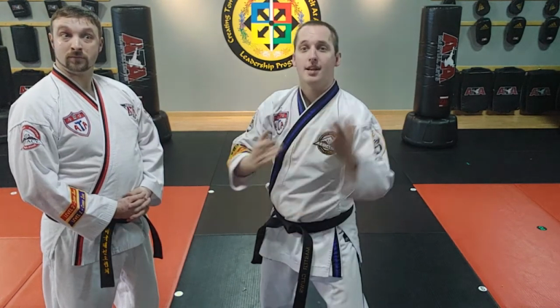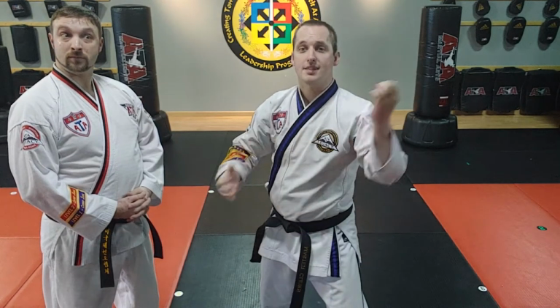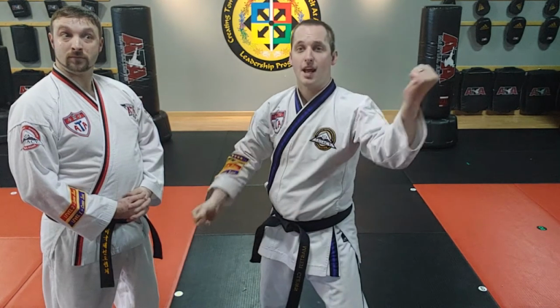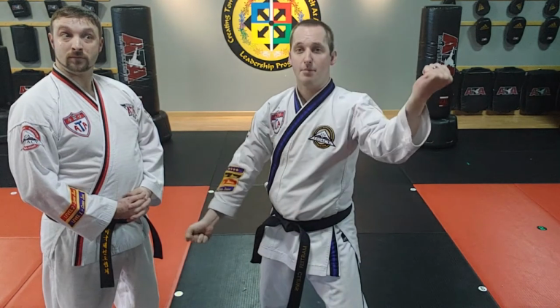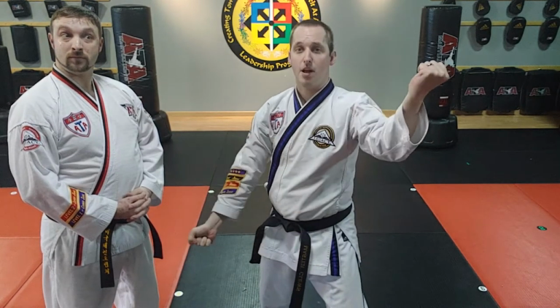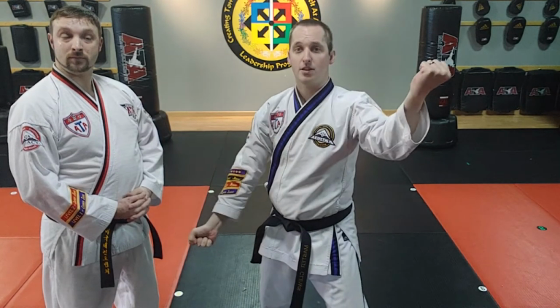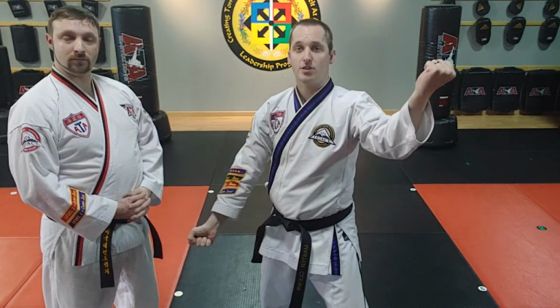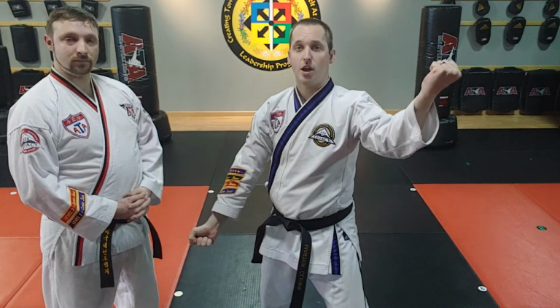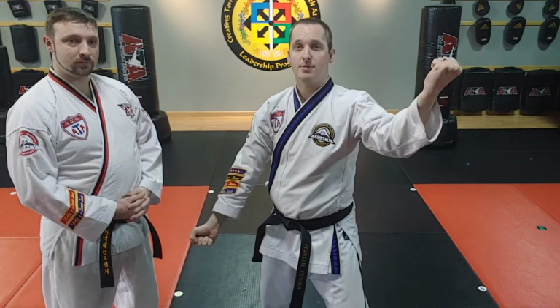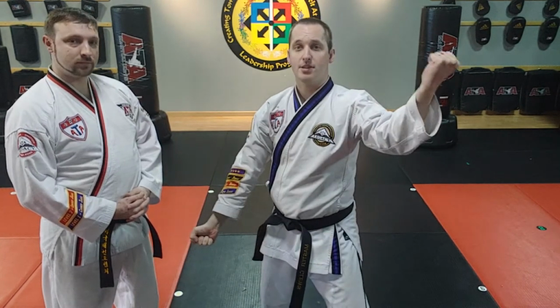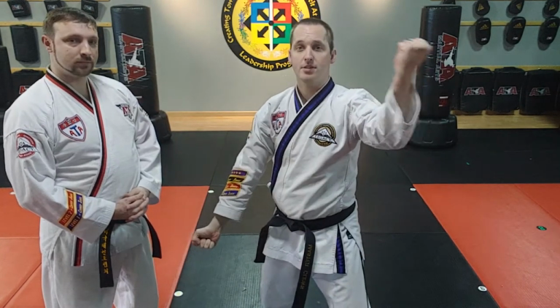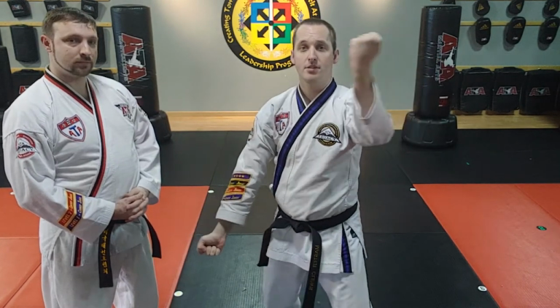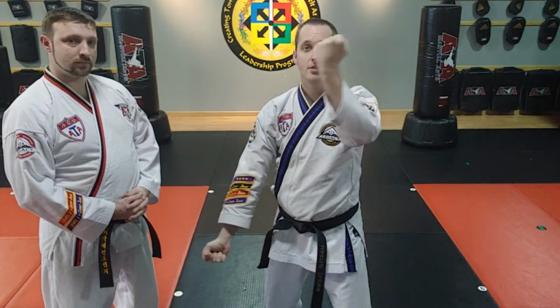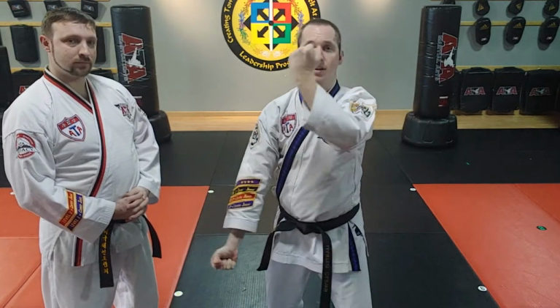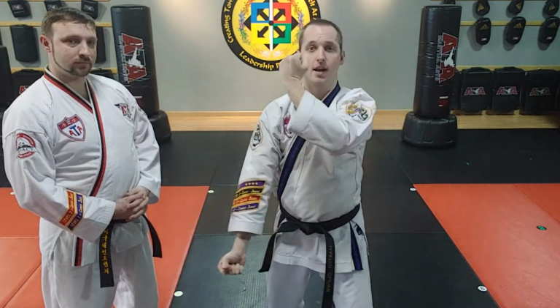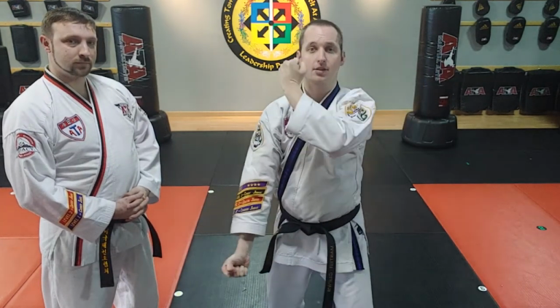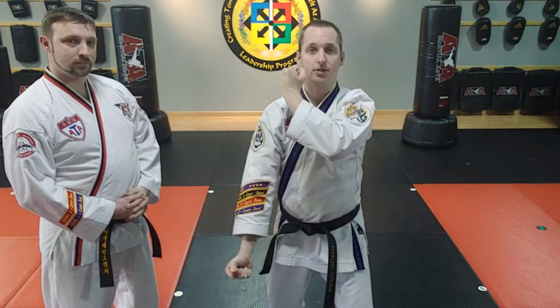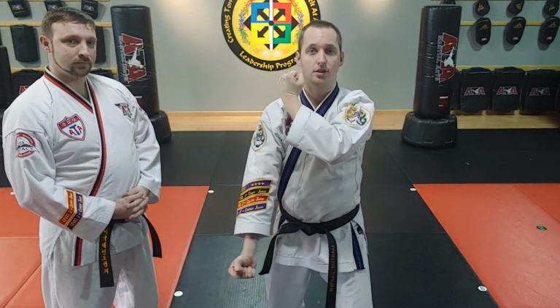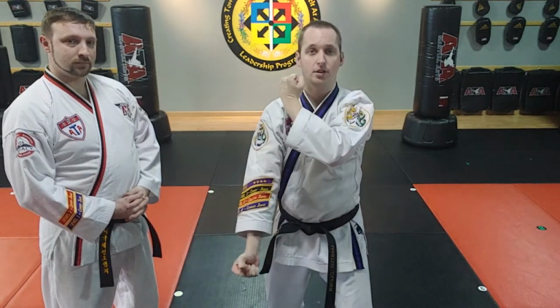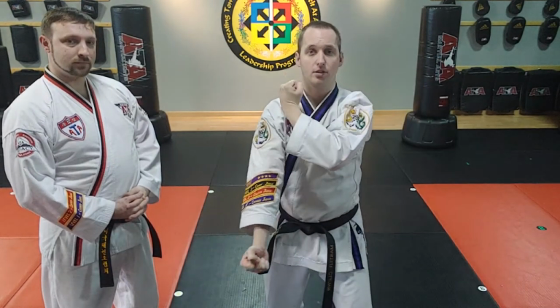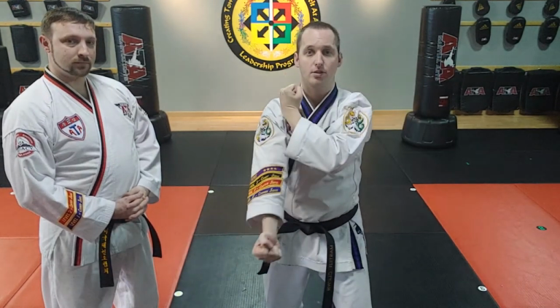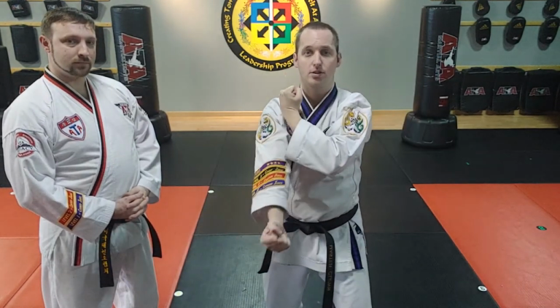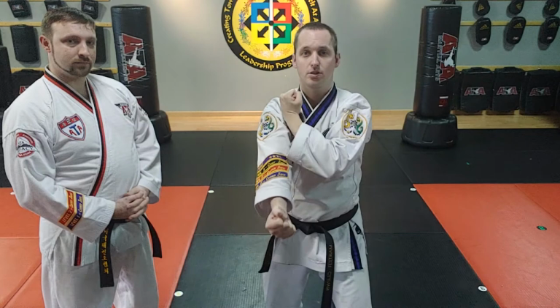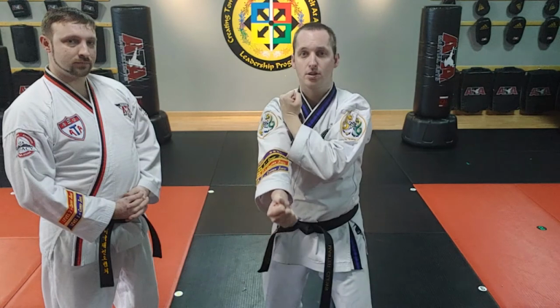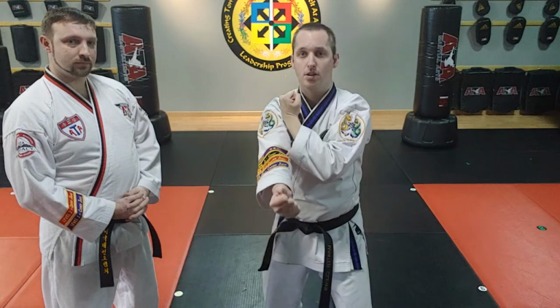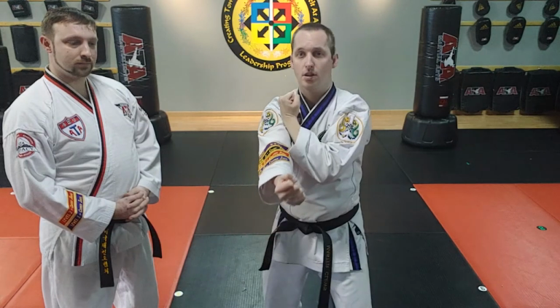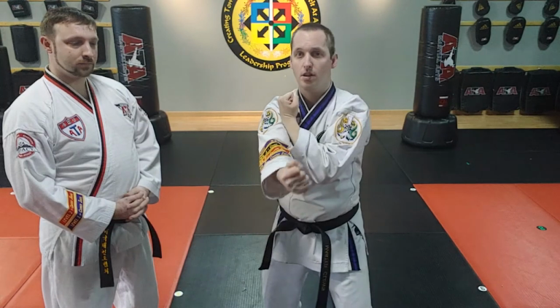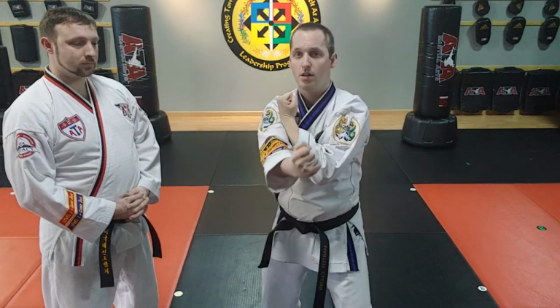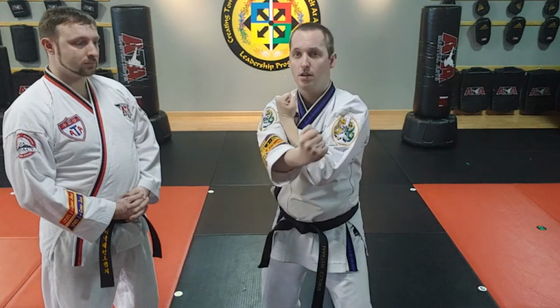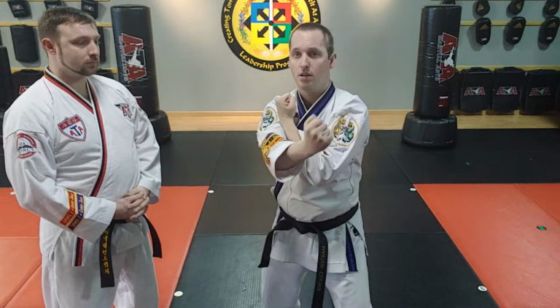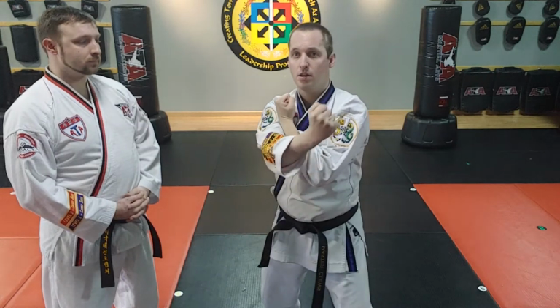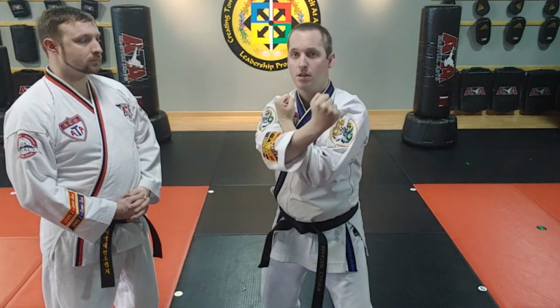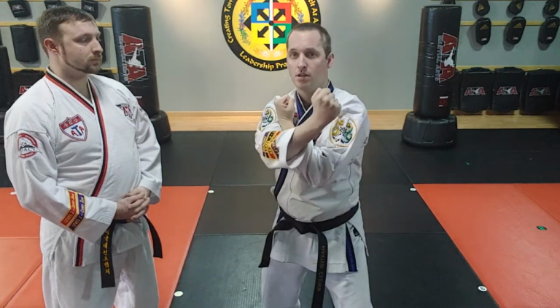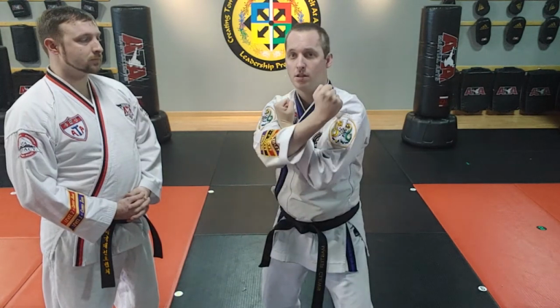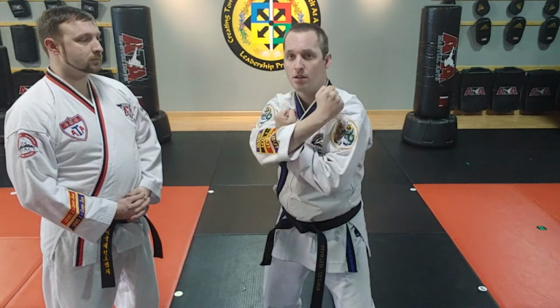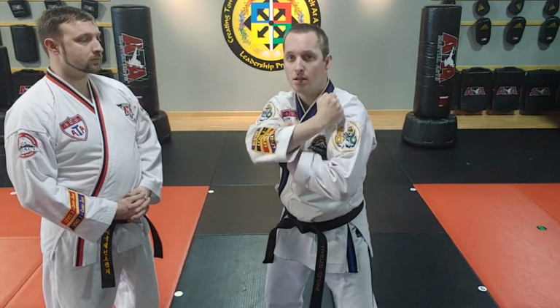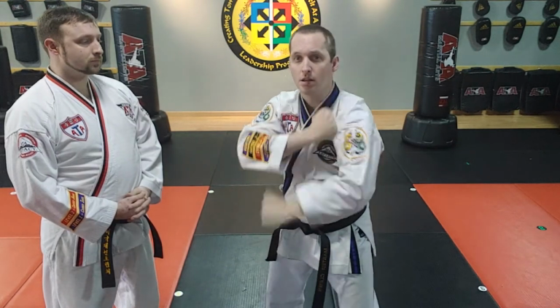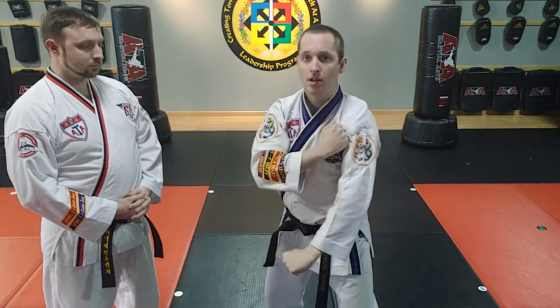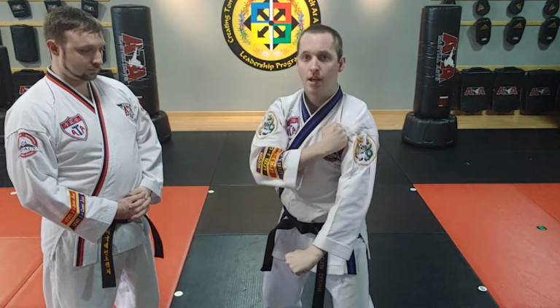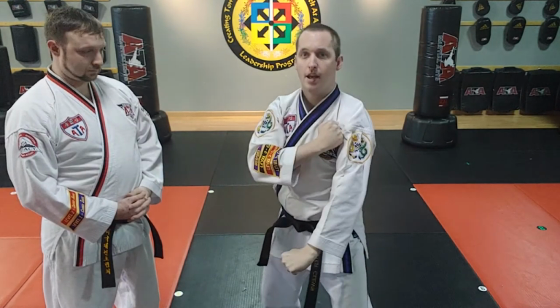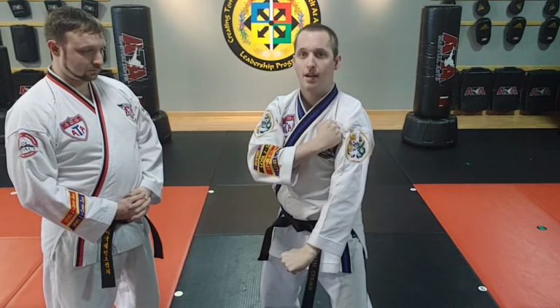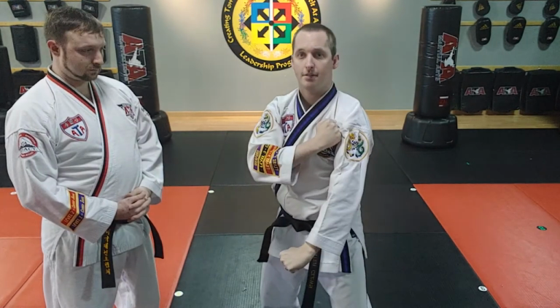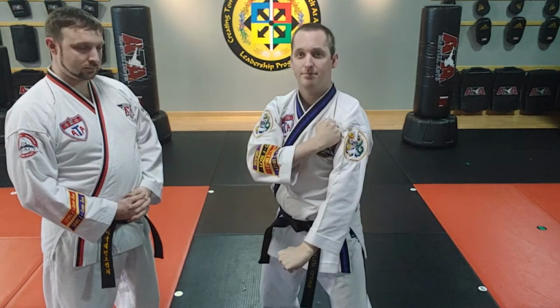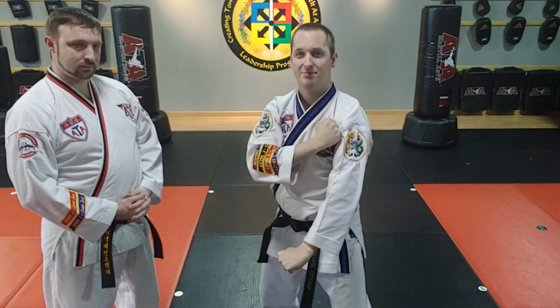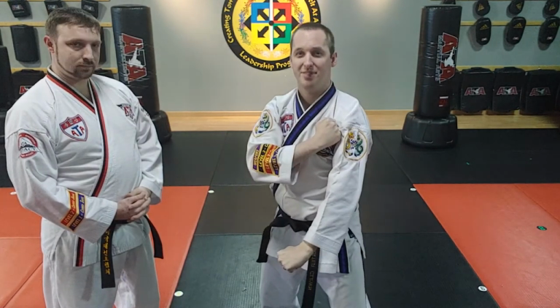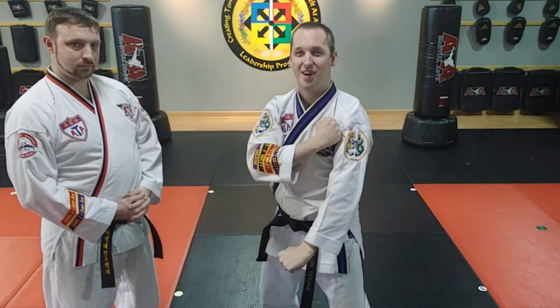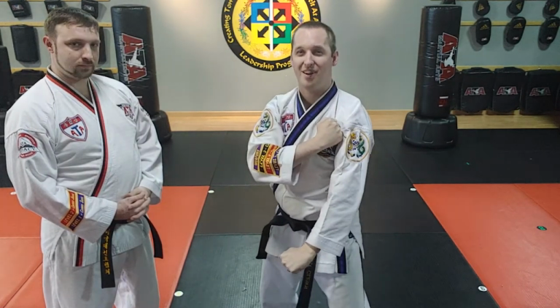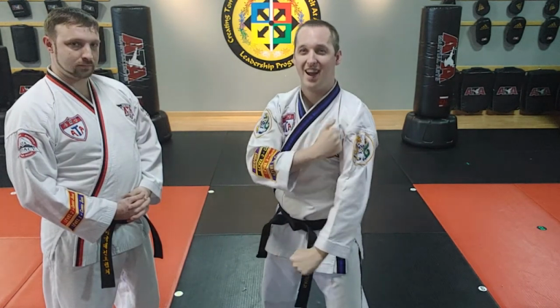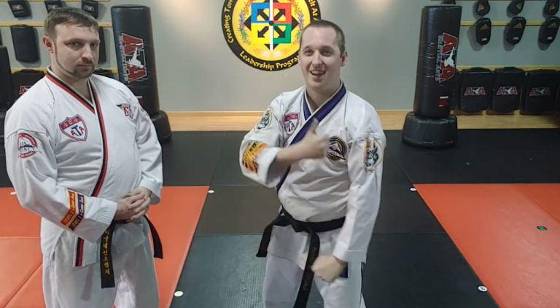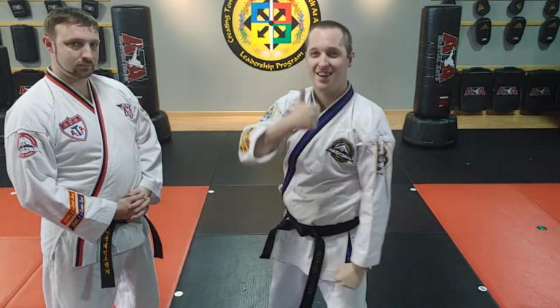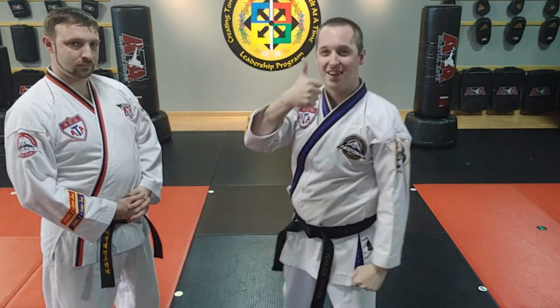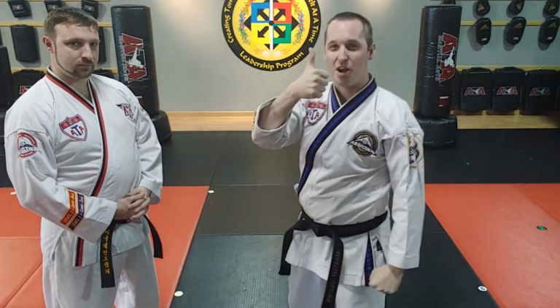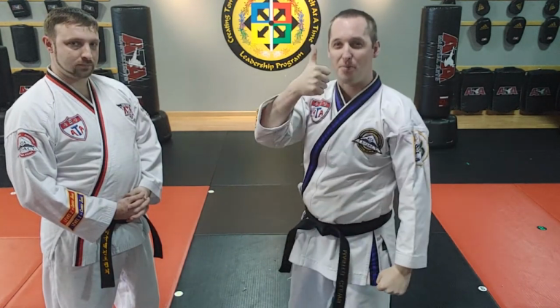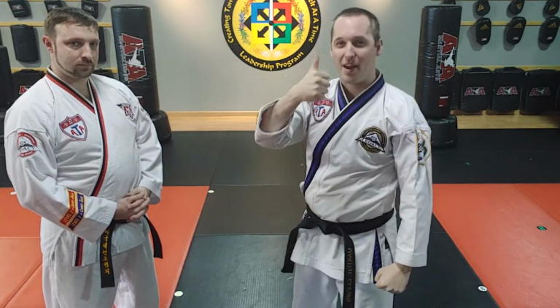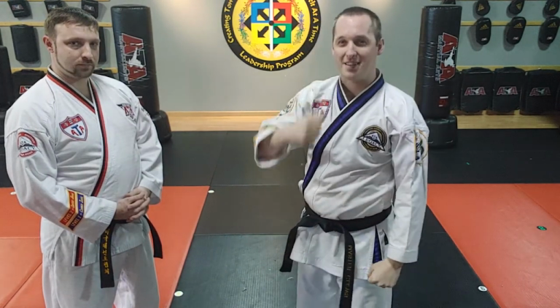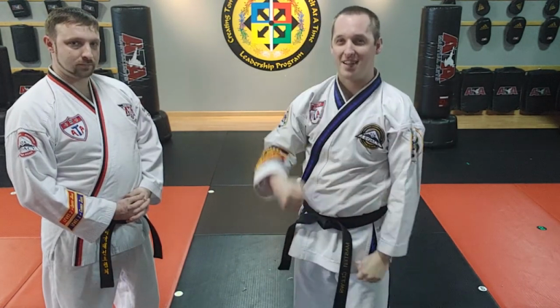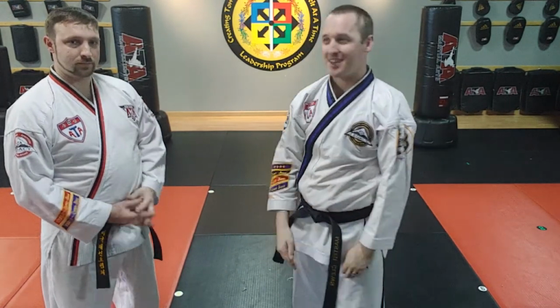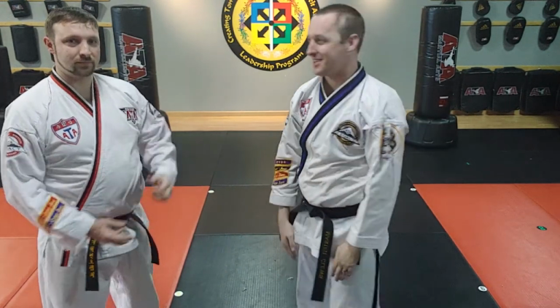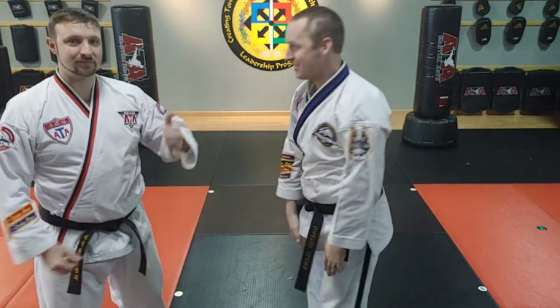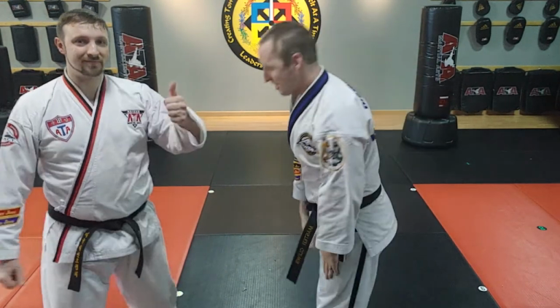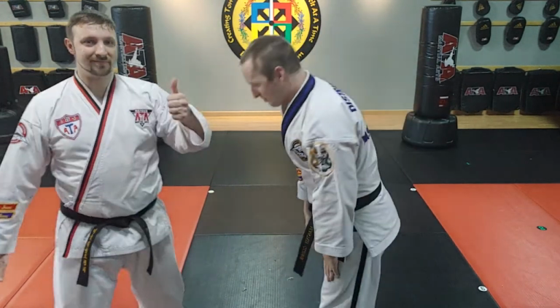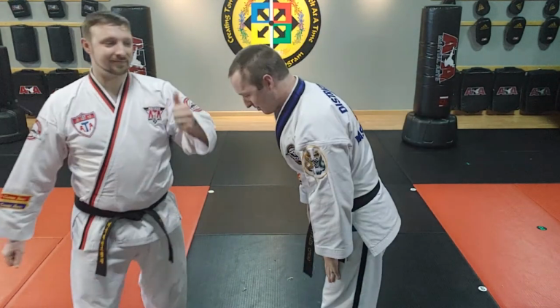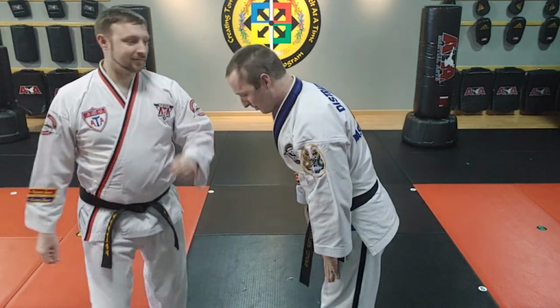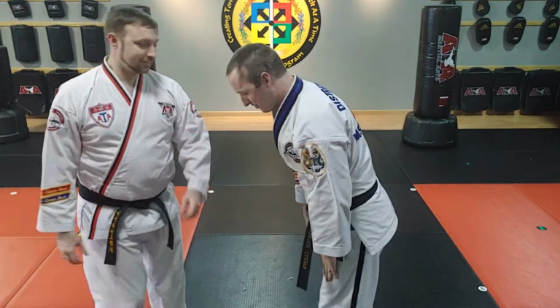That's the nine block. Start position. Execution. End. Go practice, guys. Thank you, Mr. Gould.